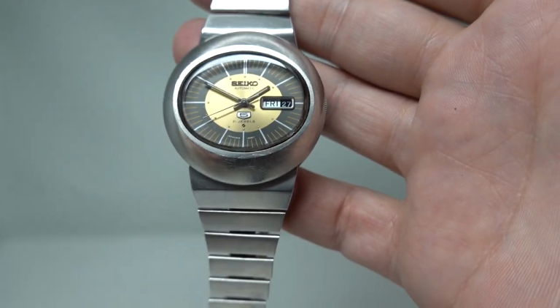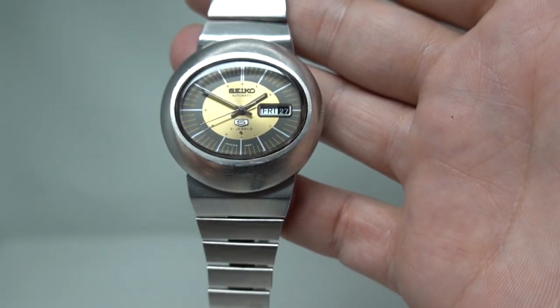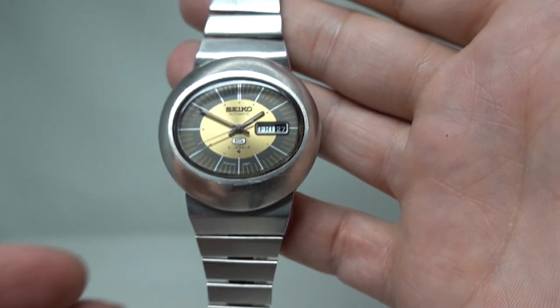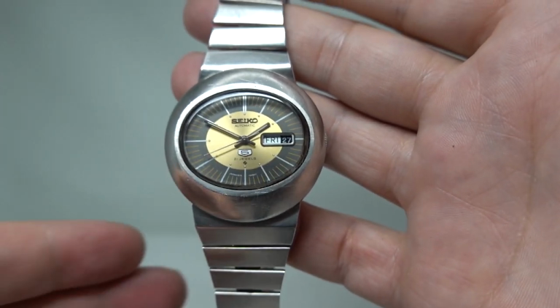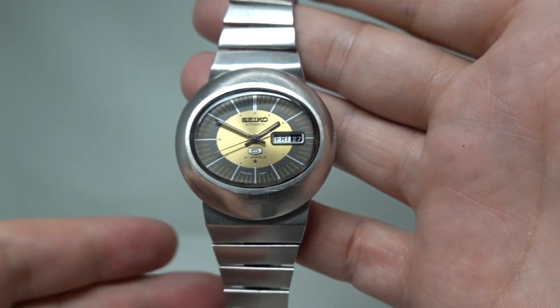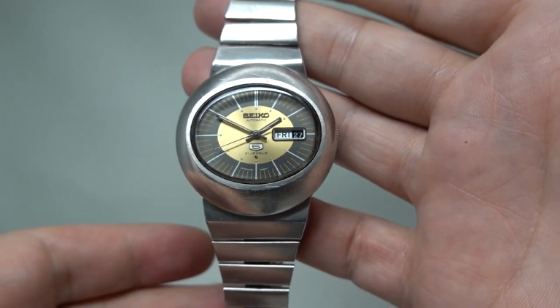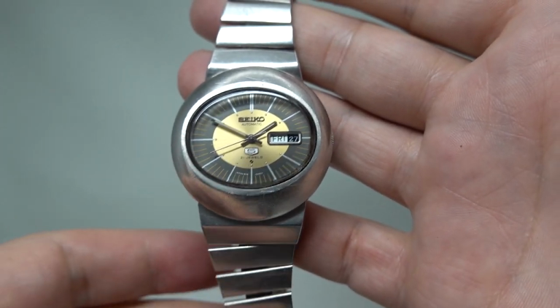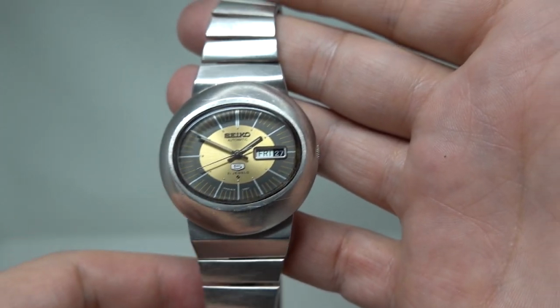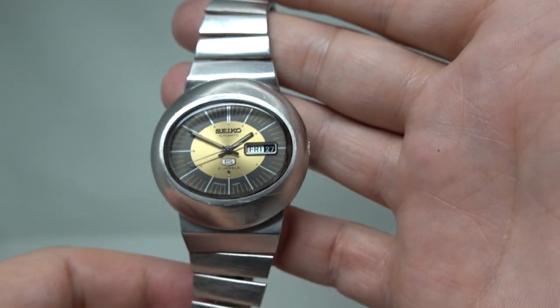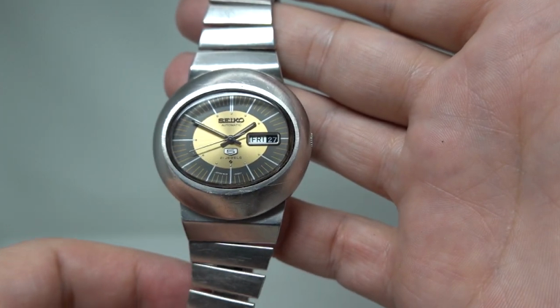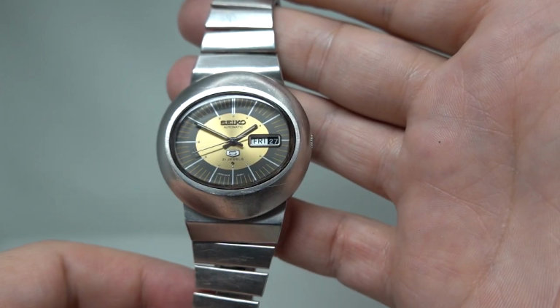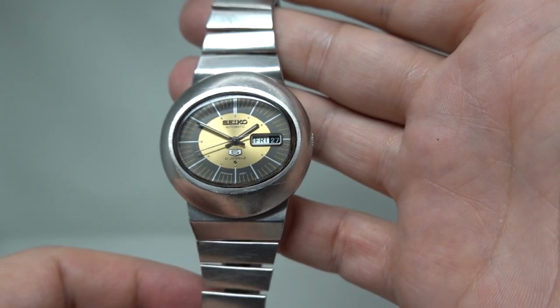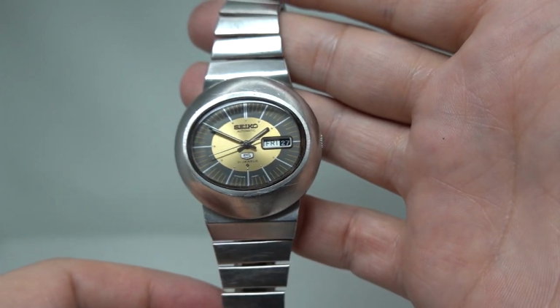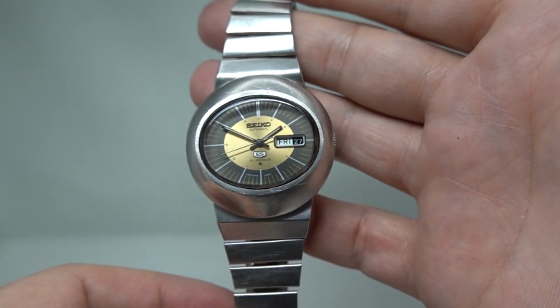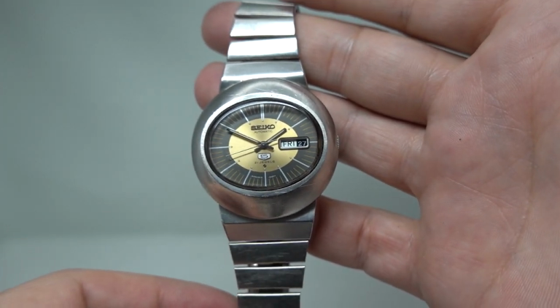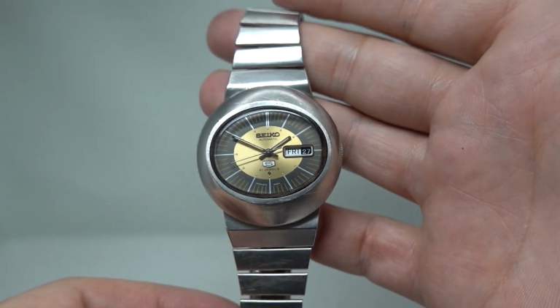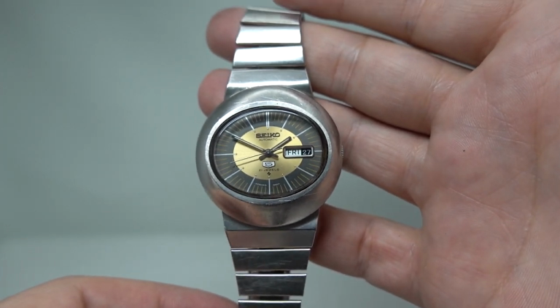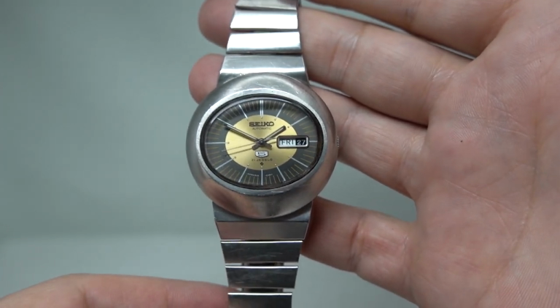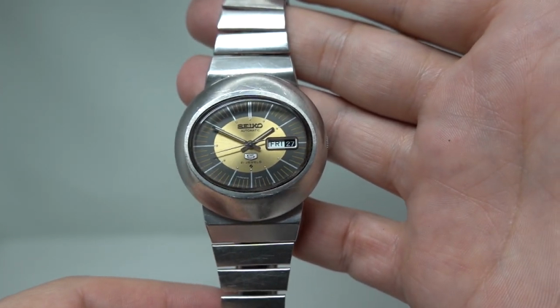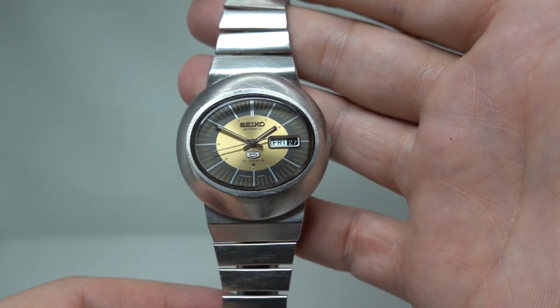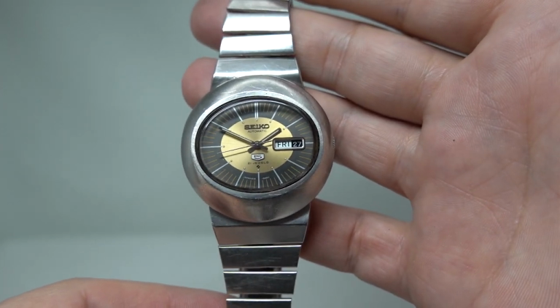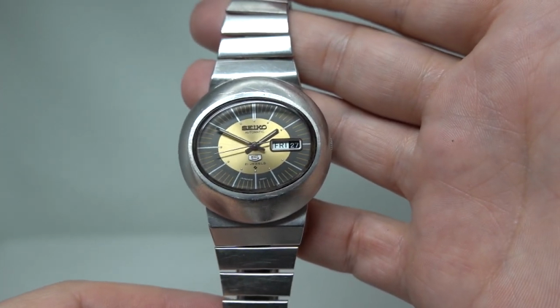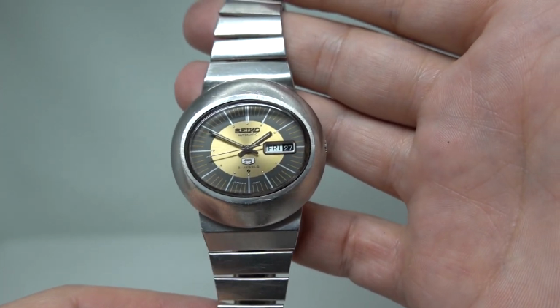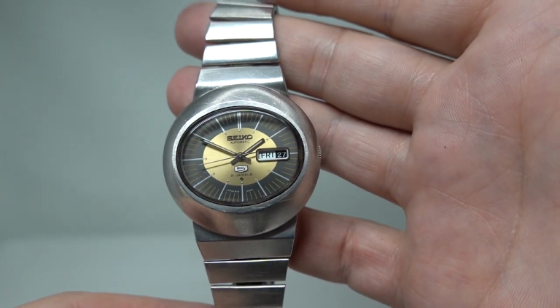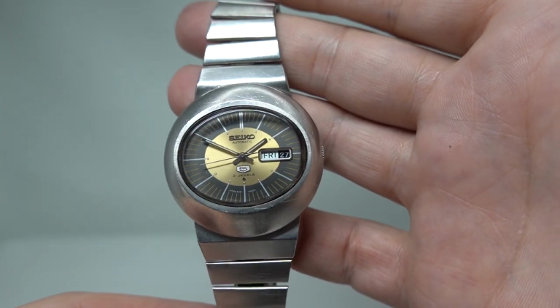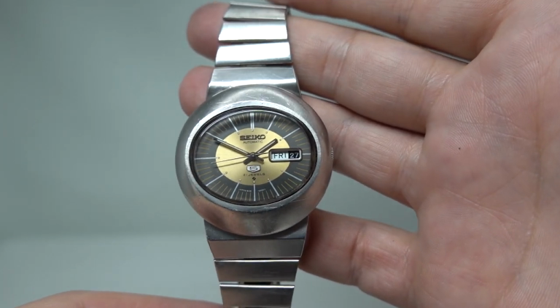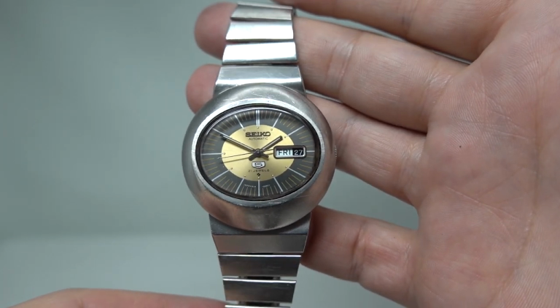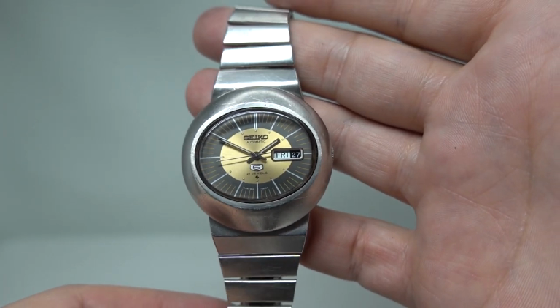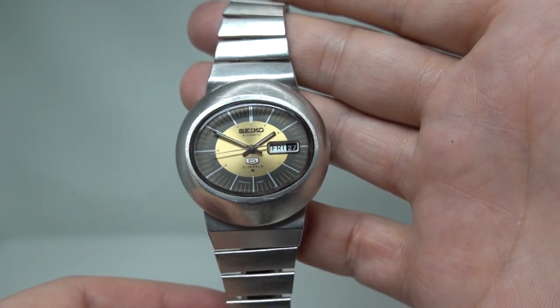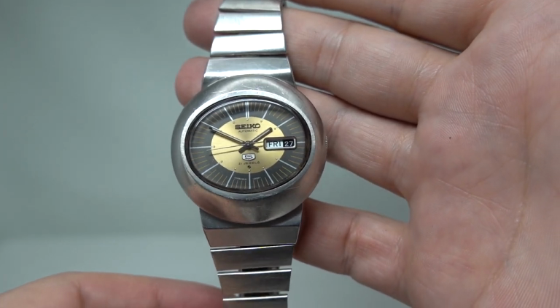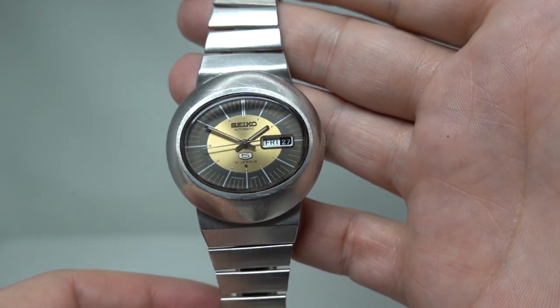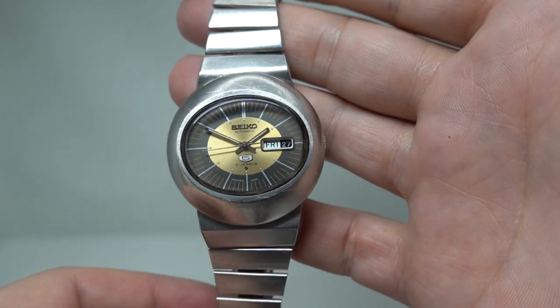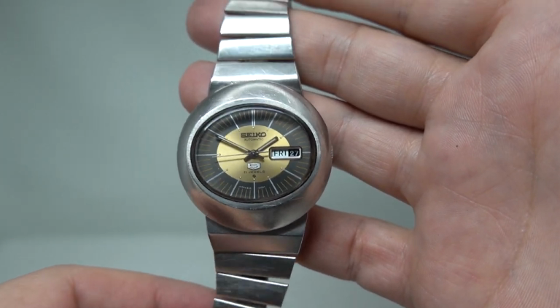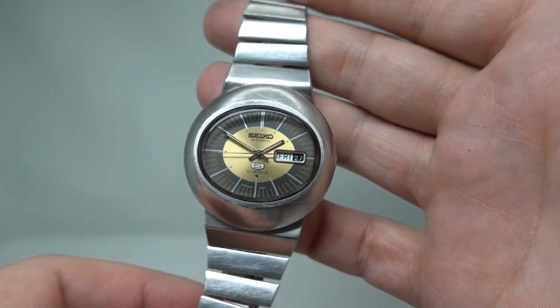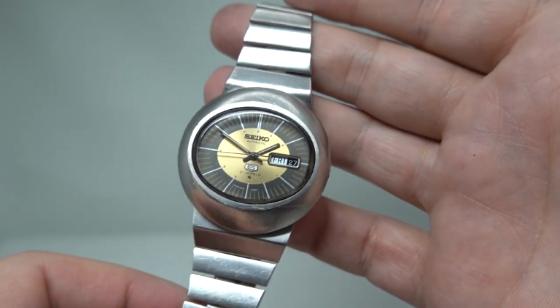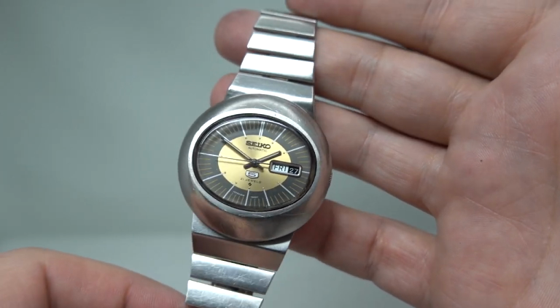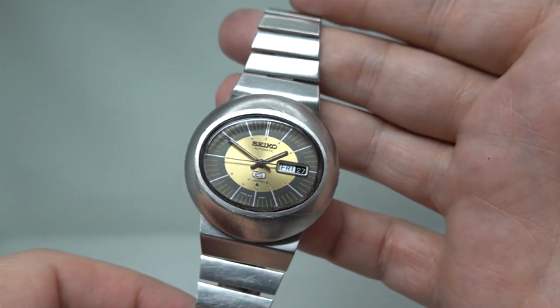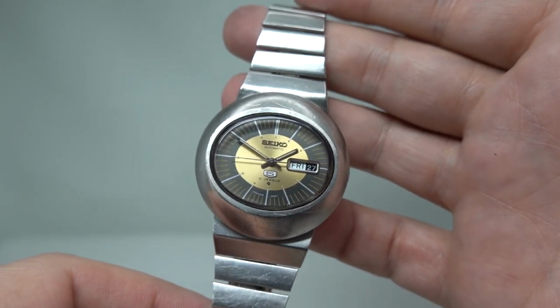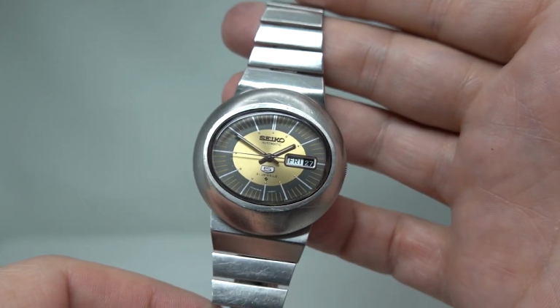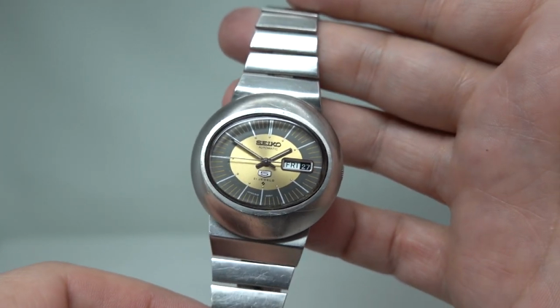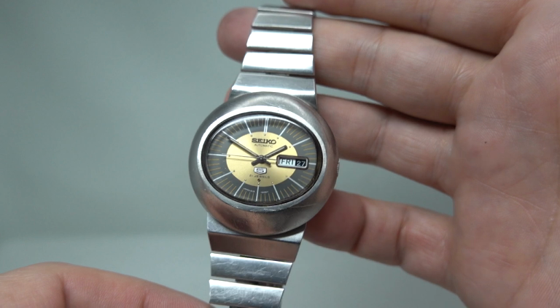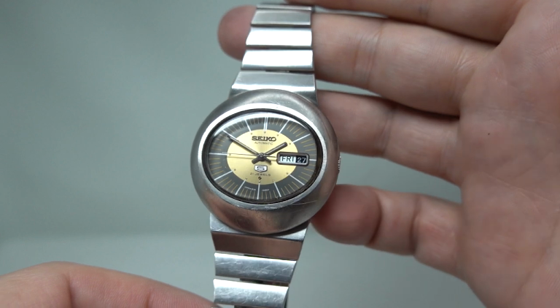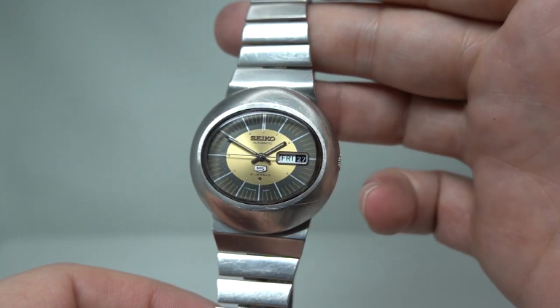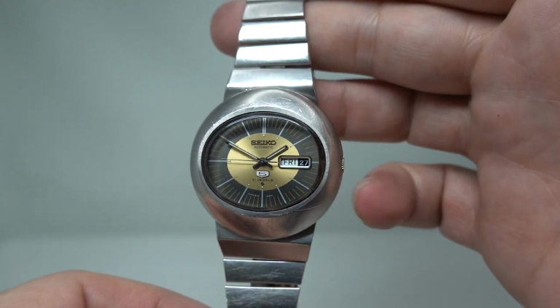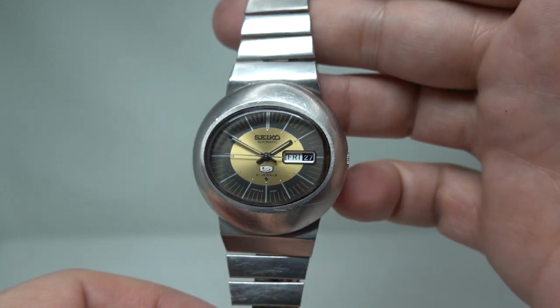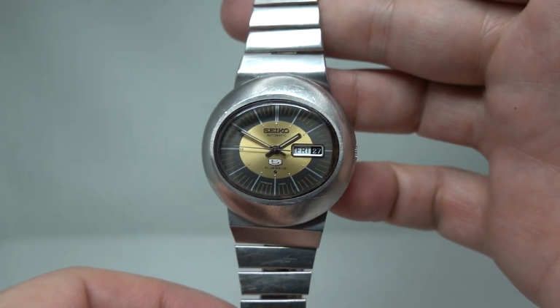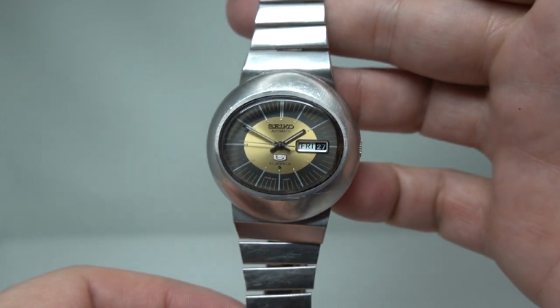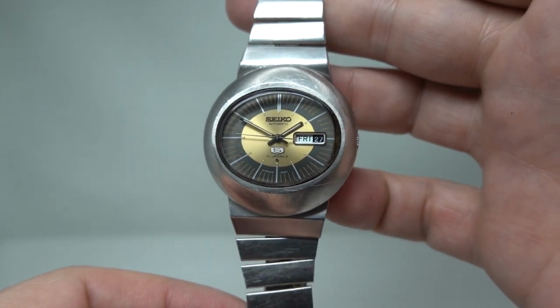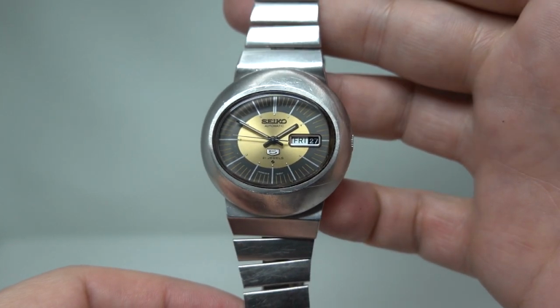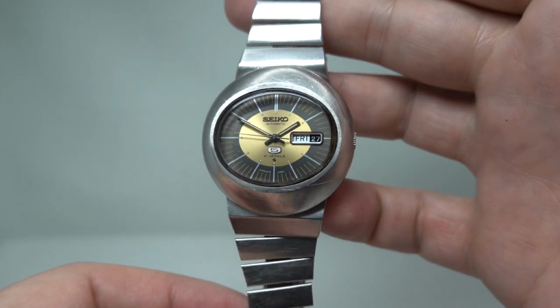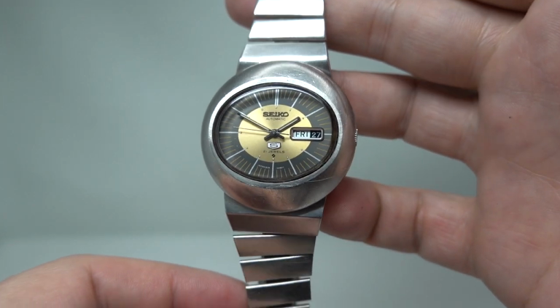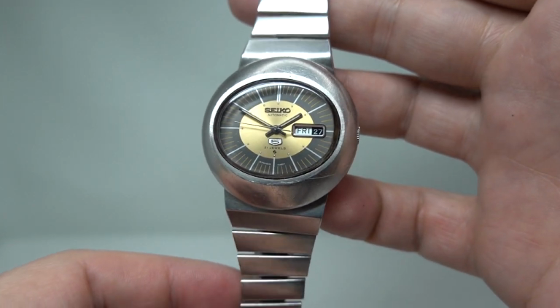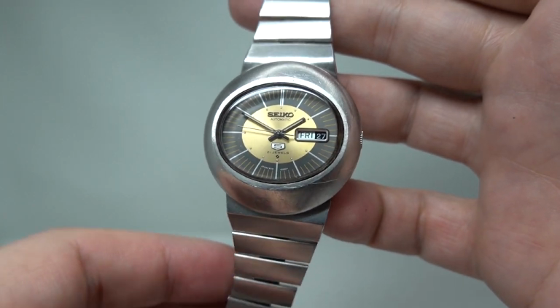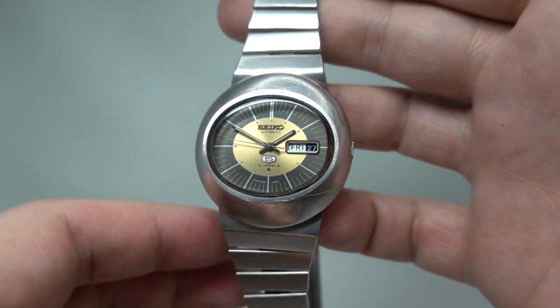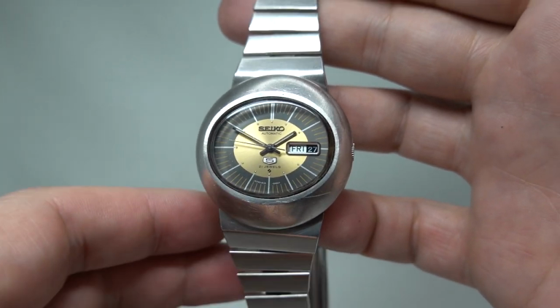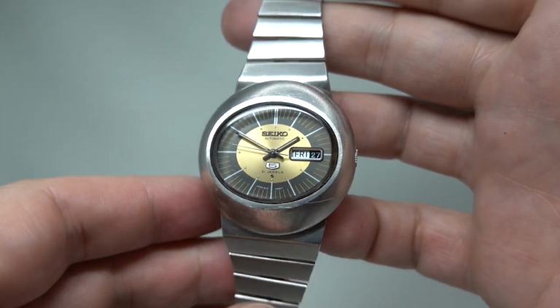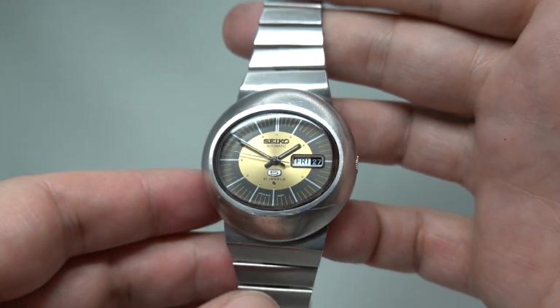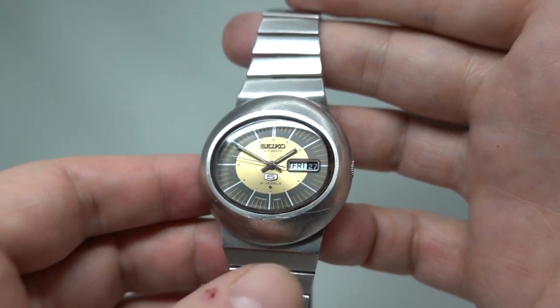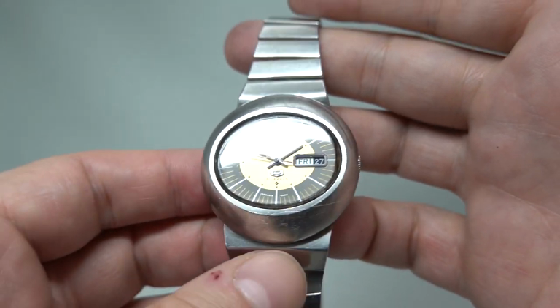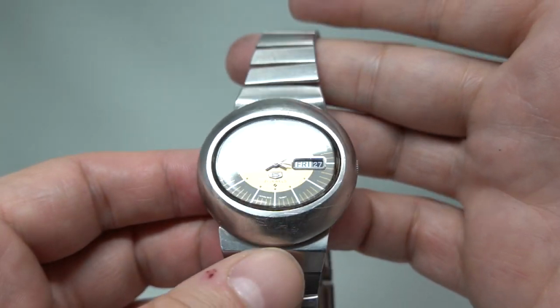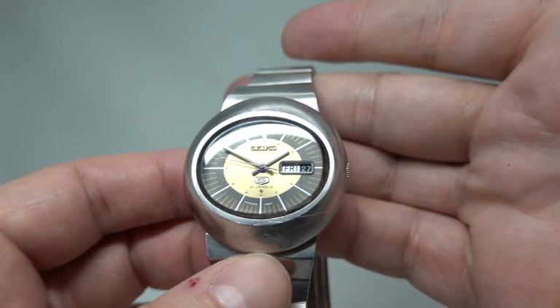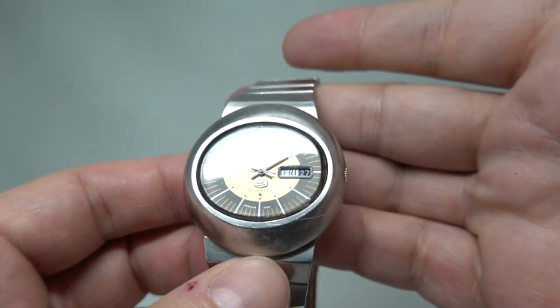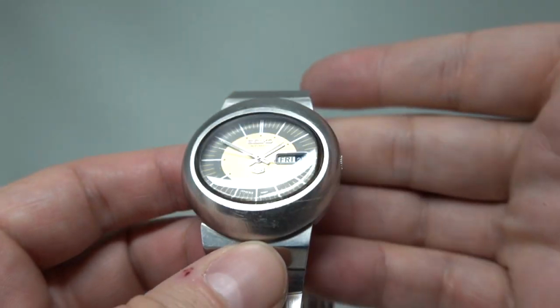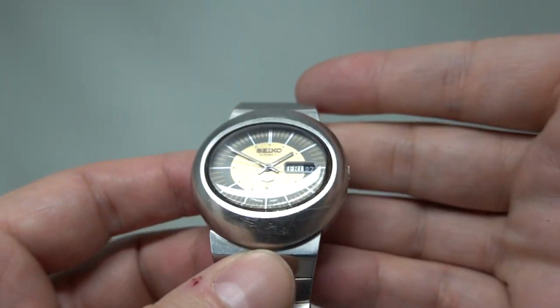Hello watch fans! Birth year watches here, and this time for you we have a 1972 Seiko 5.